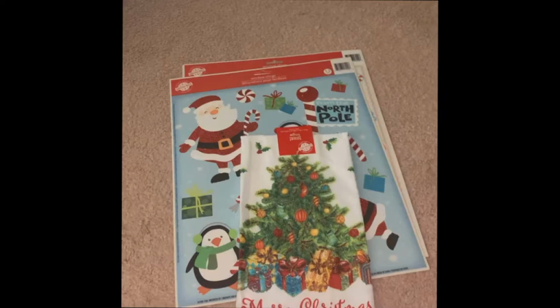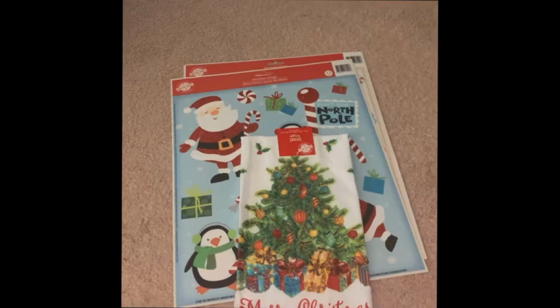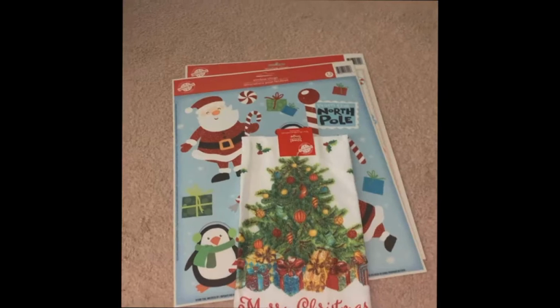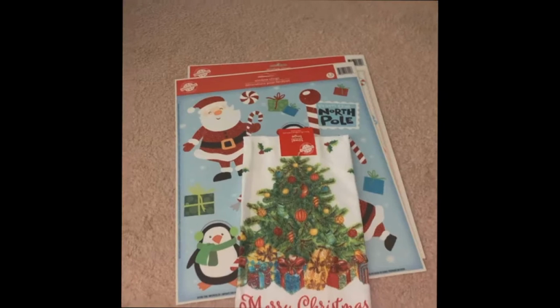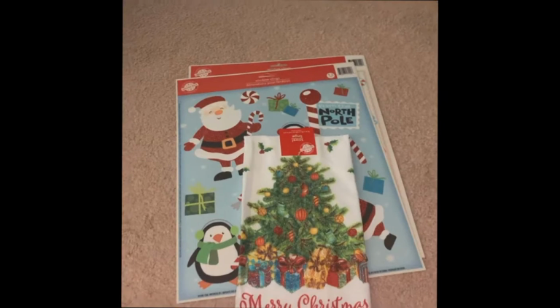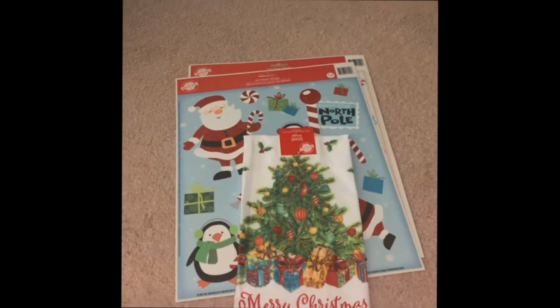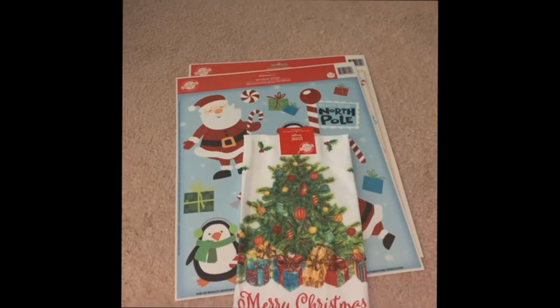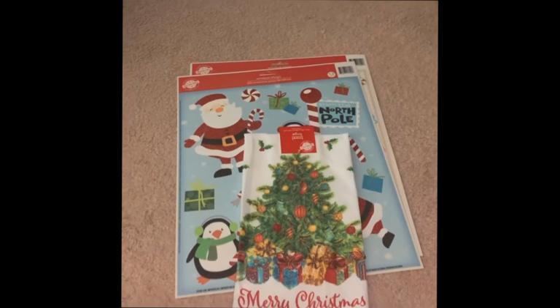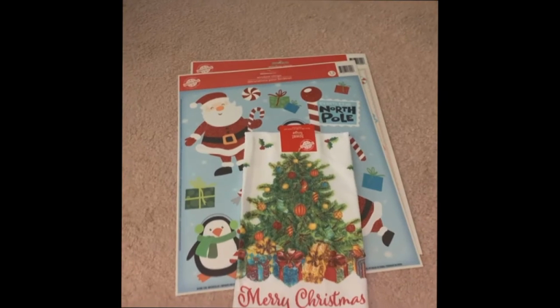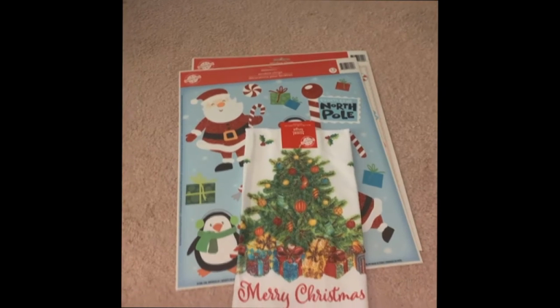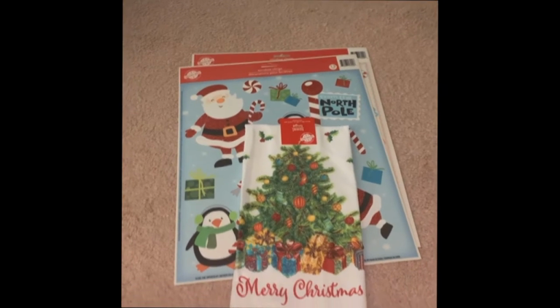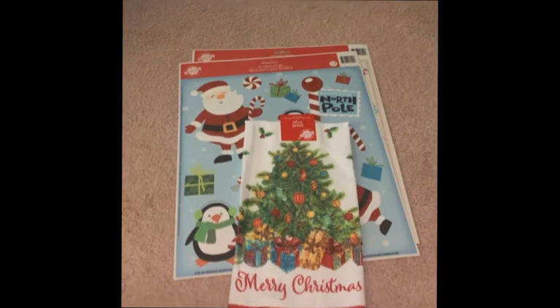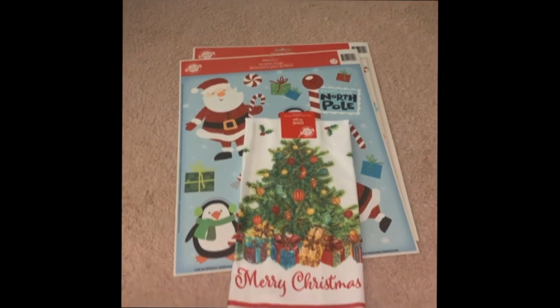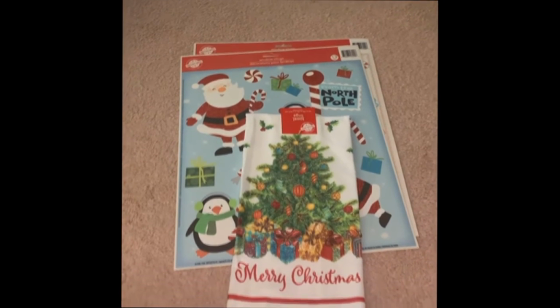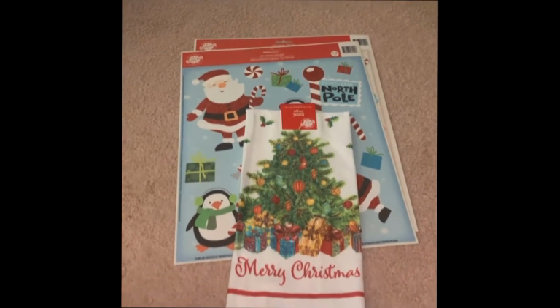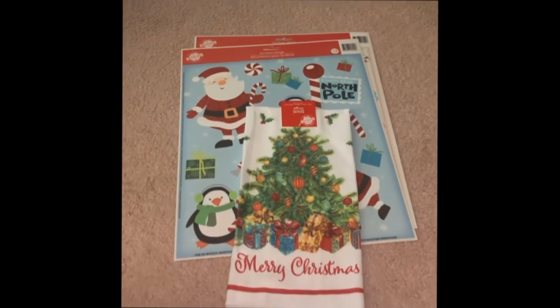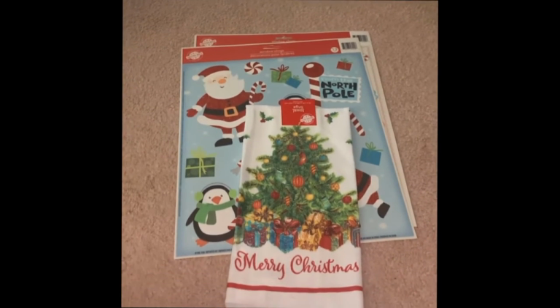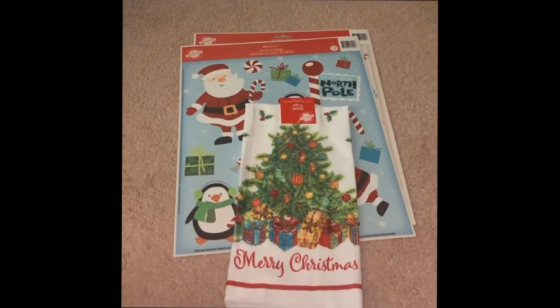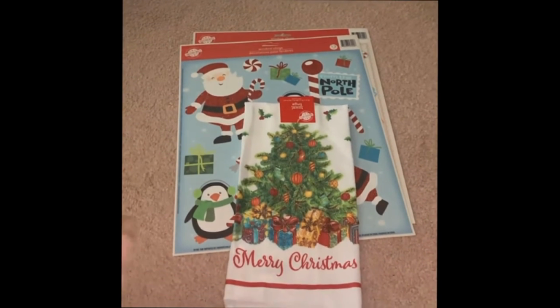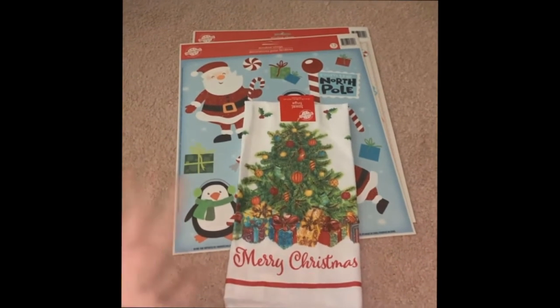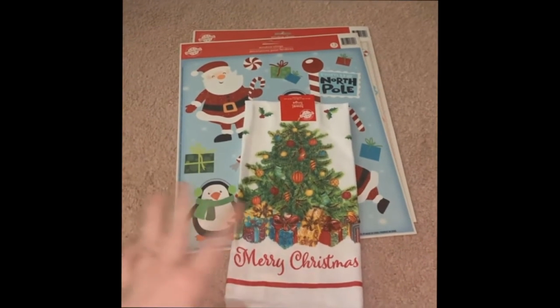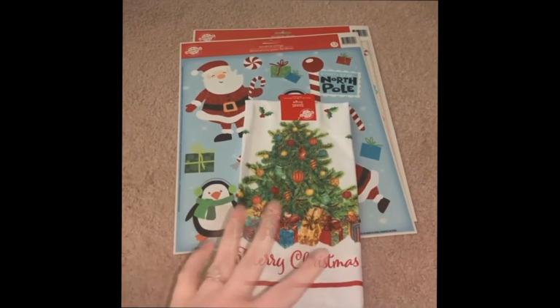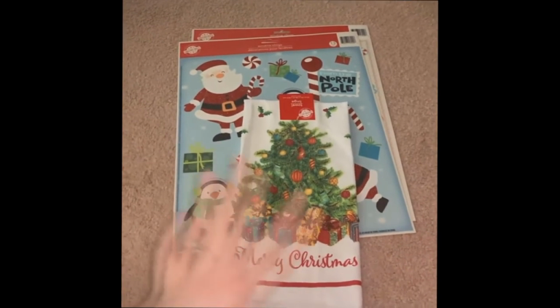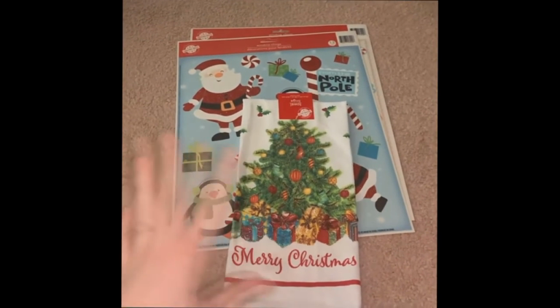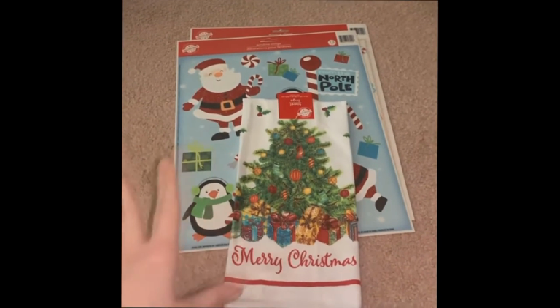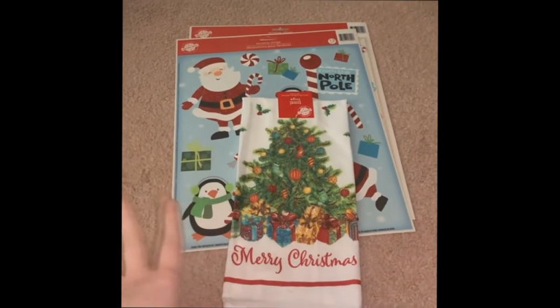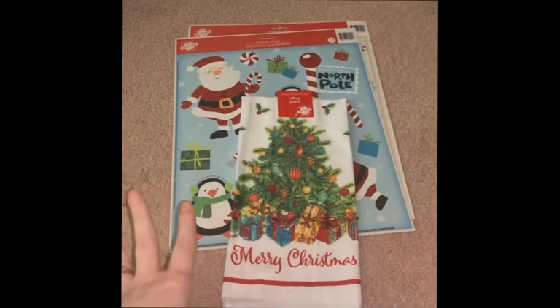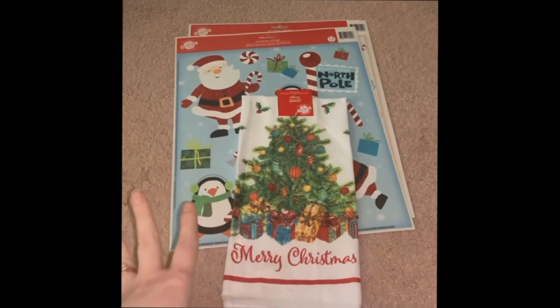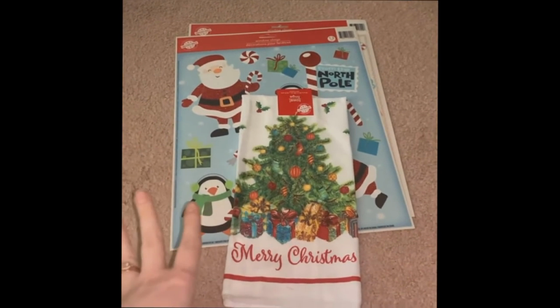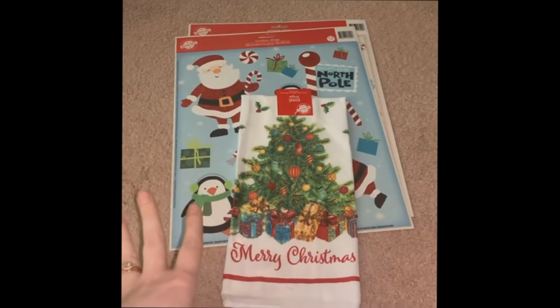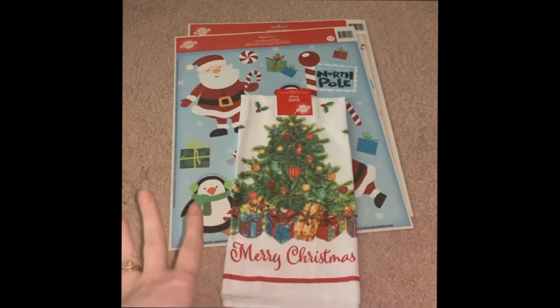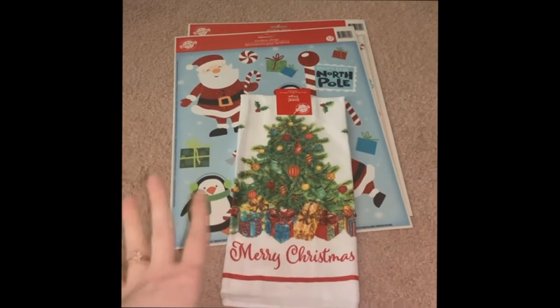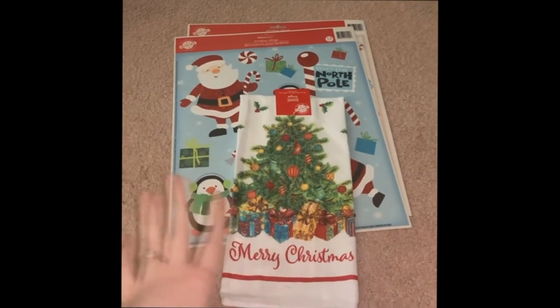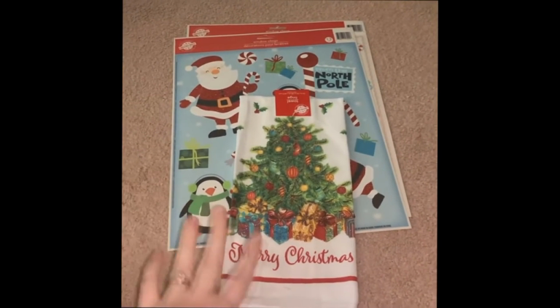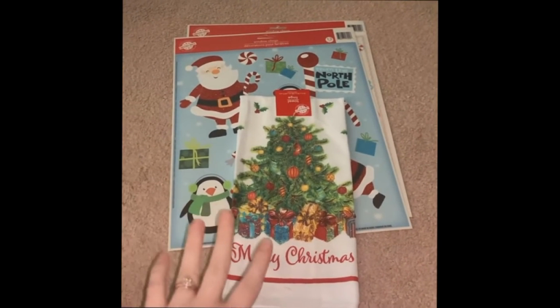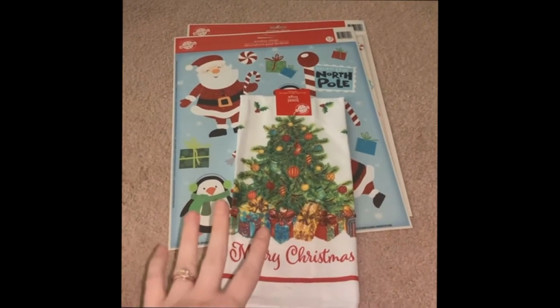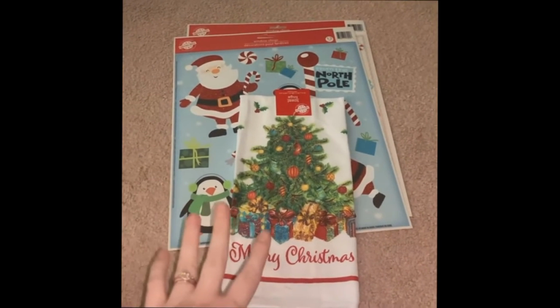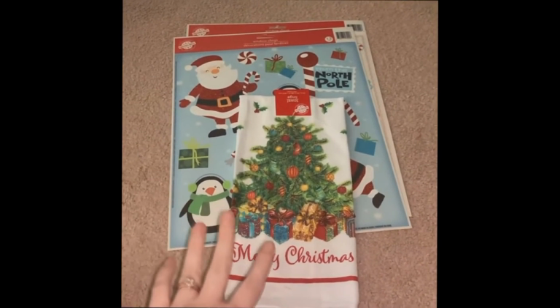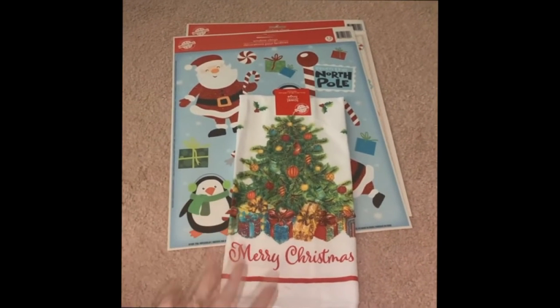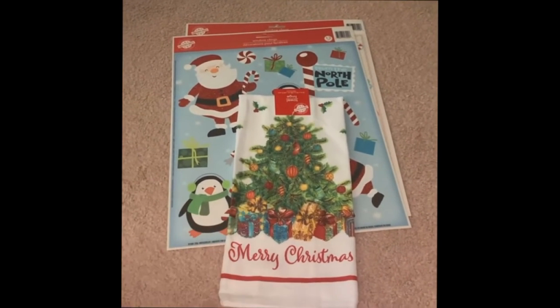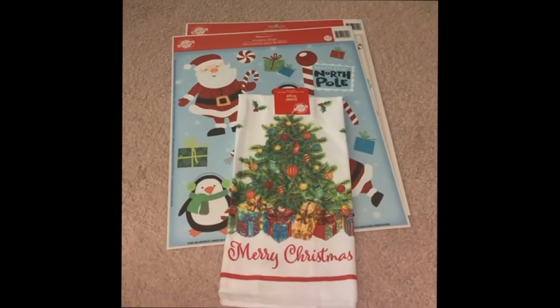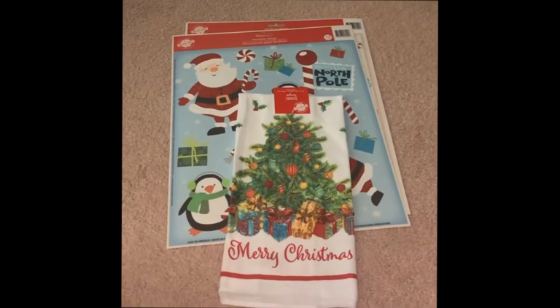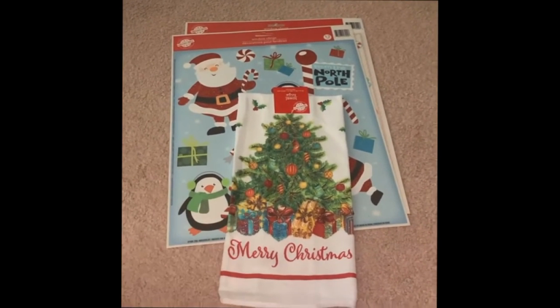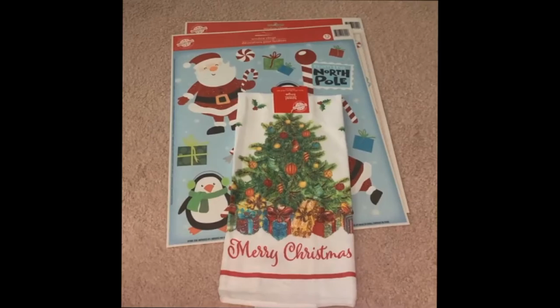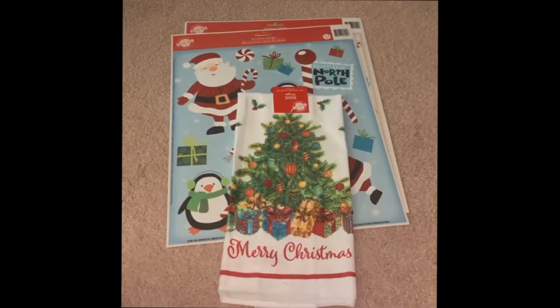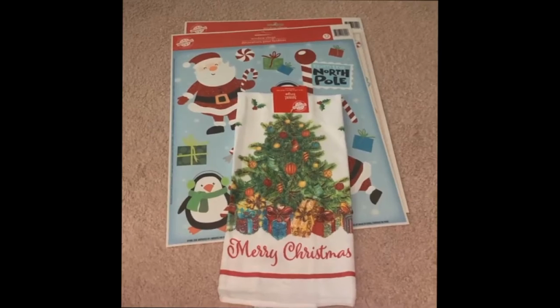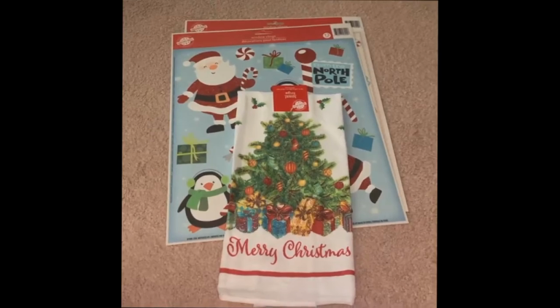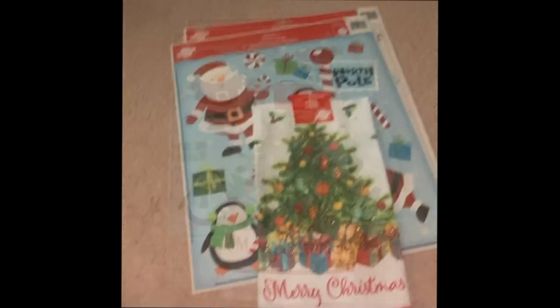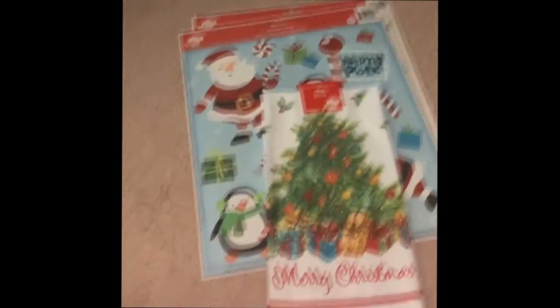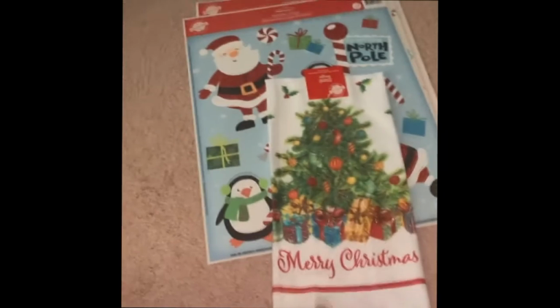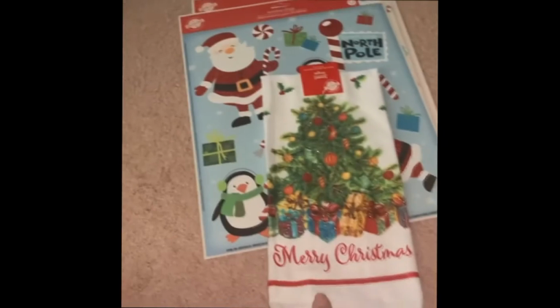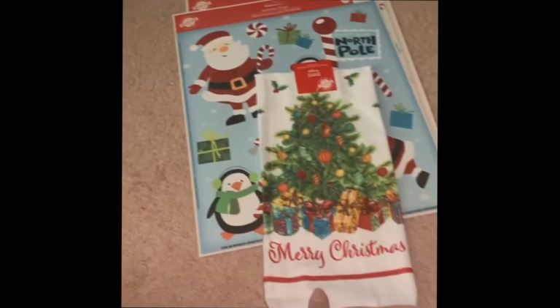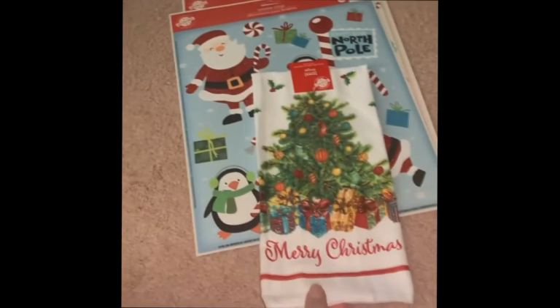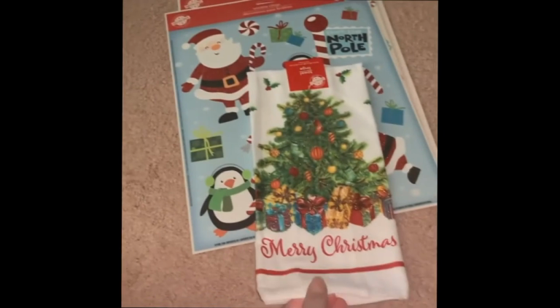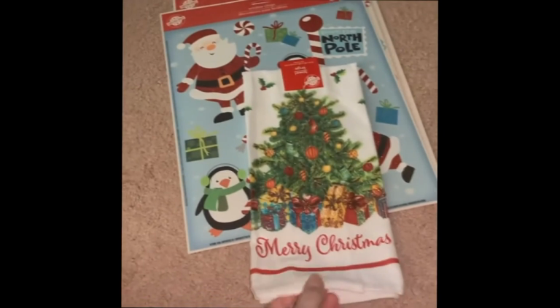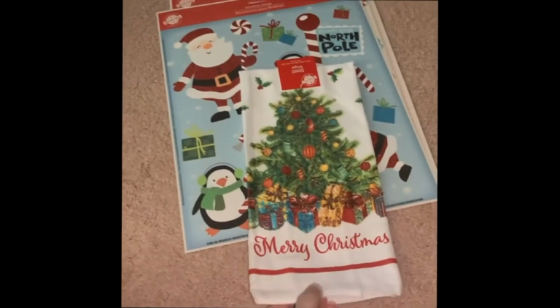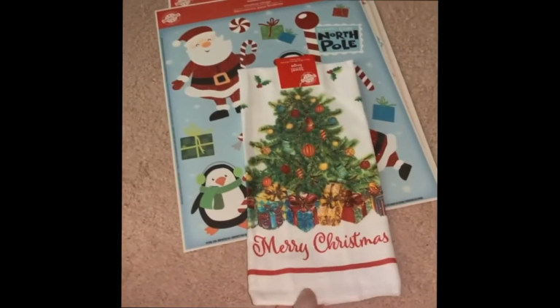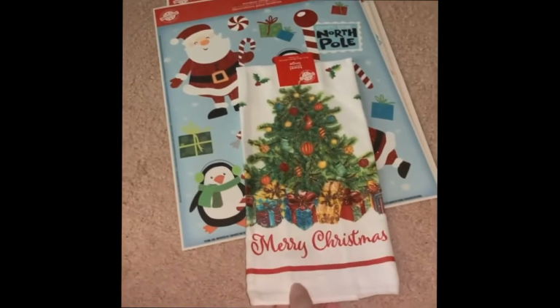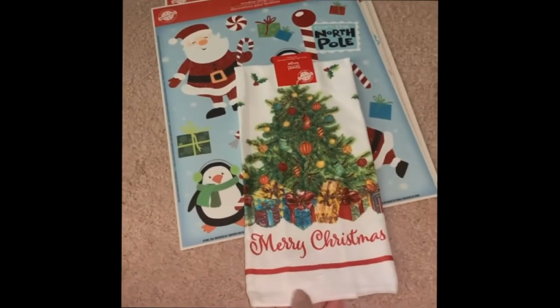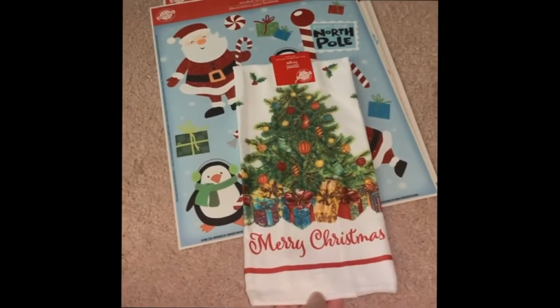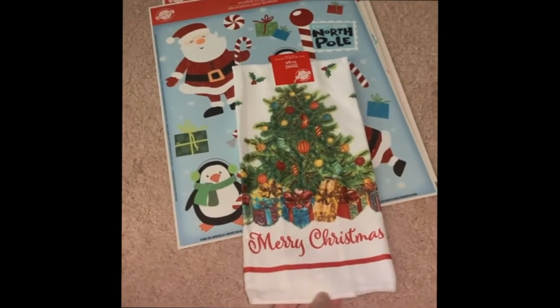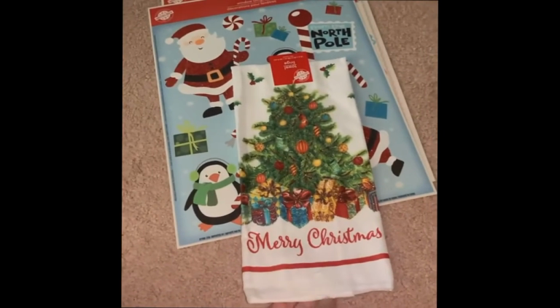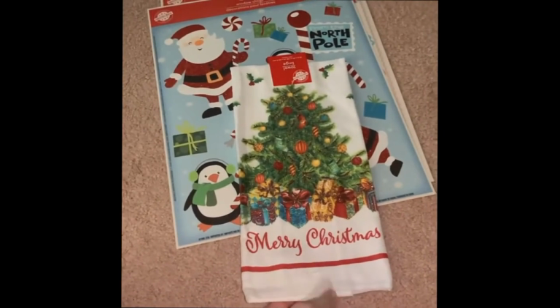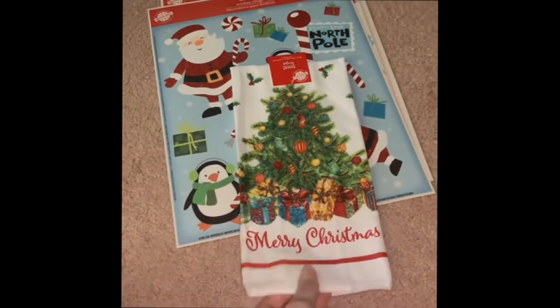I wanted to start with actual decor pieces that are already together and I don't have to do anything to. We got this dish towel.